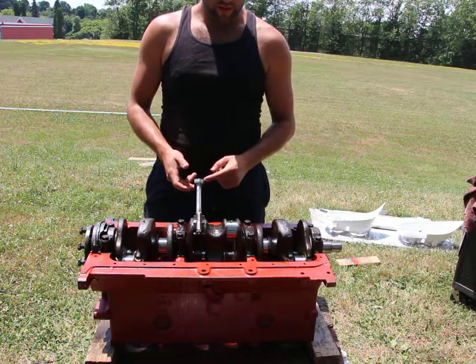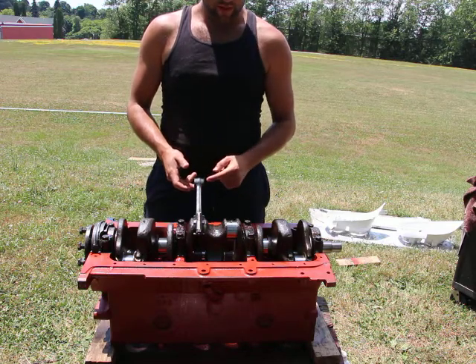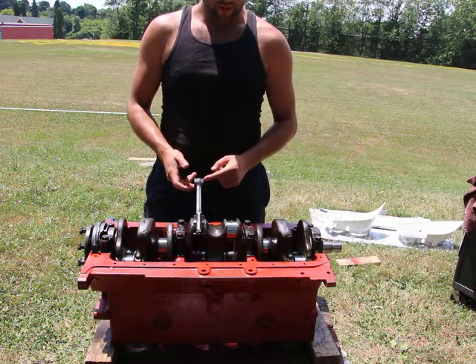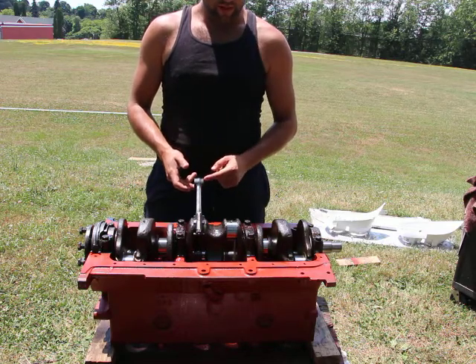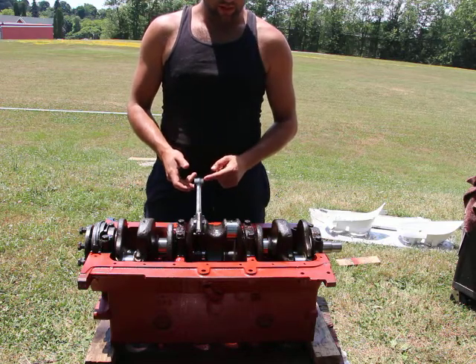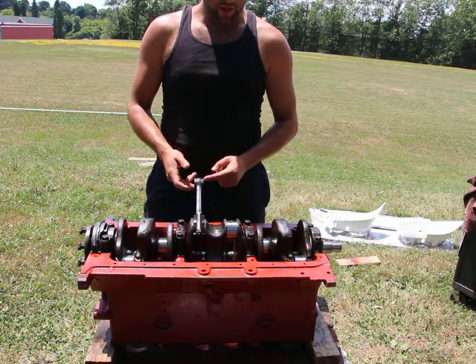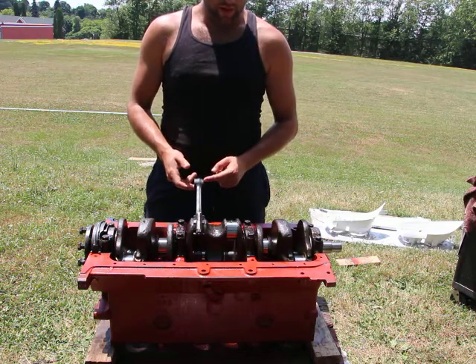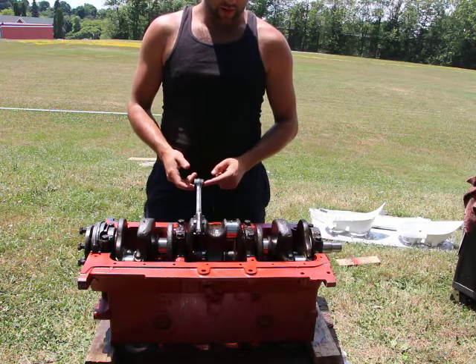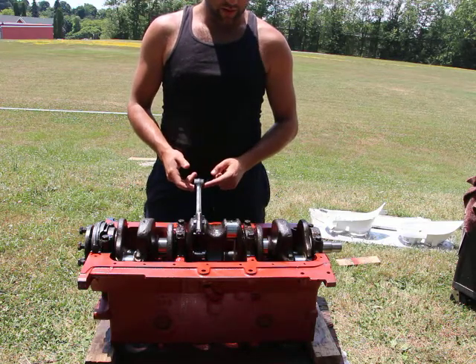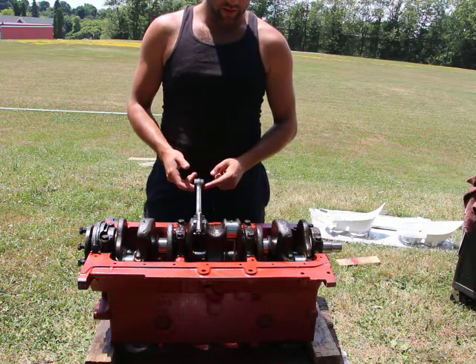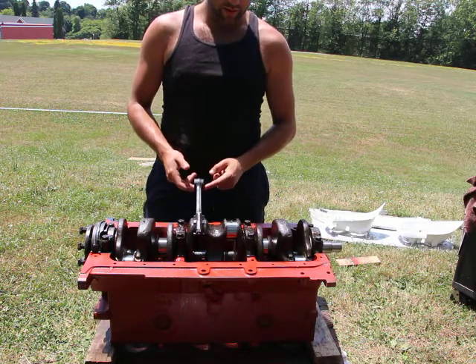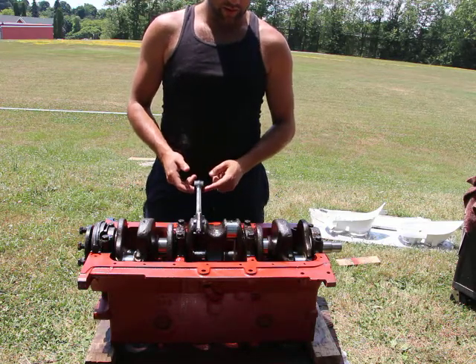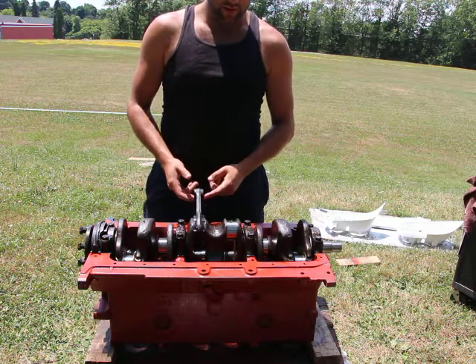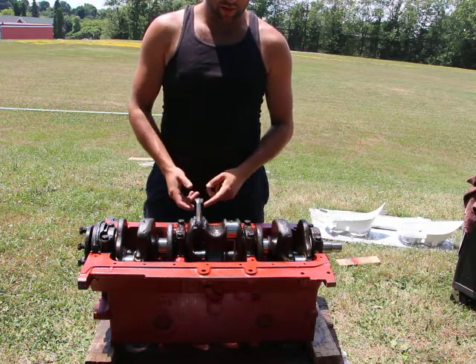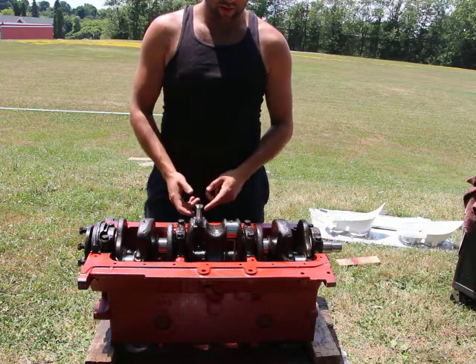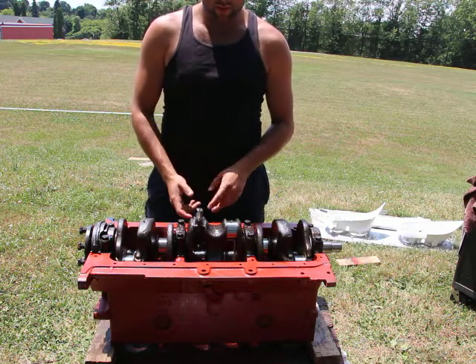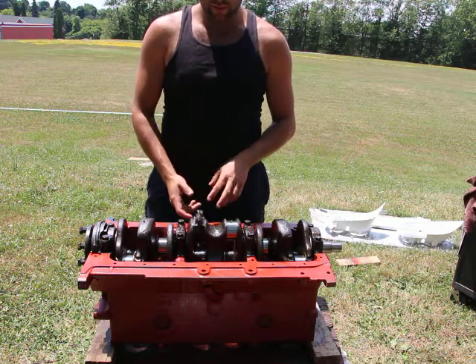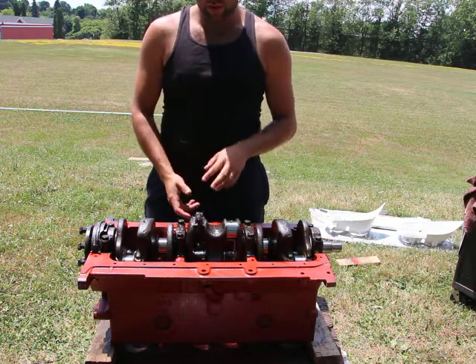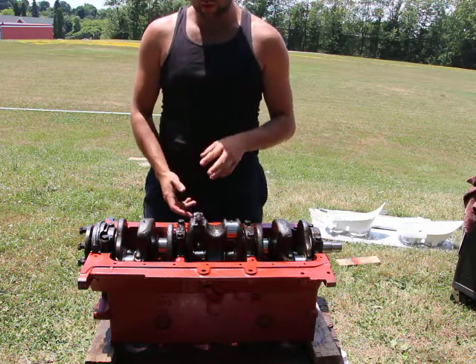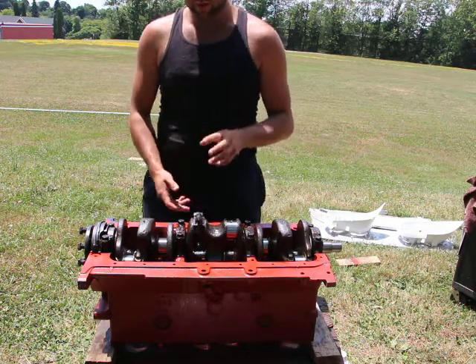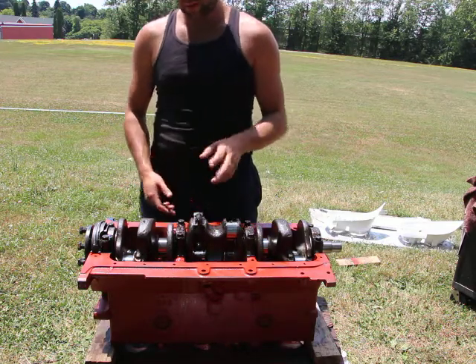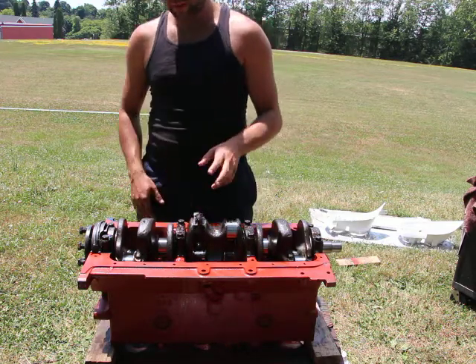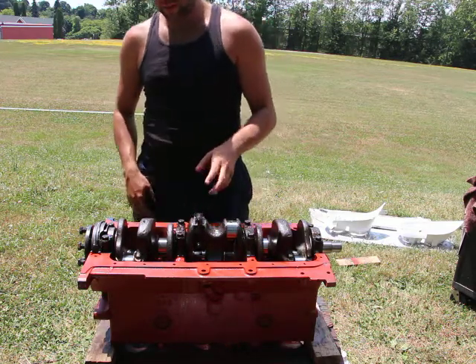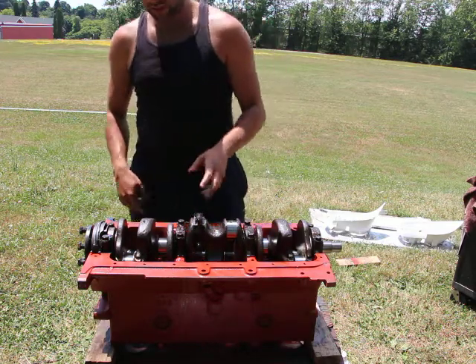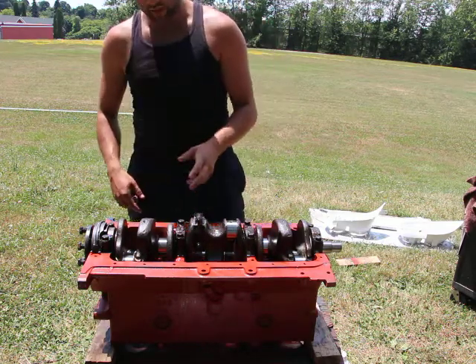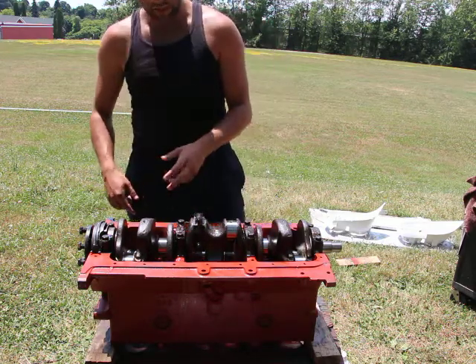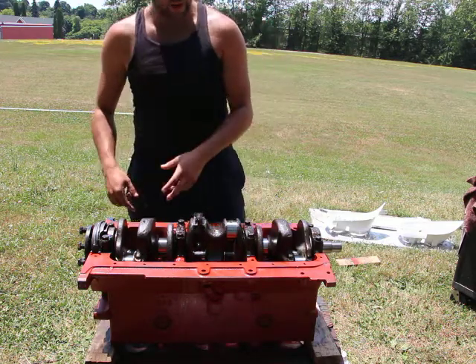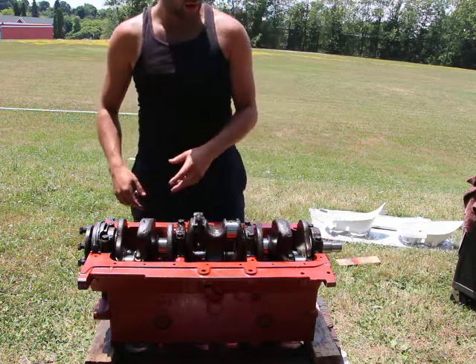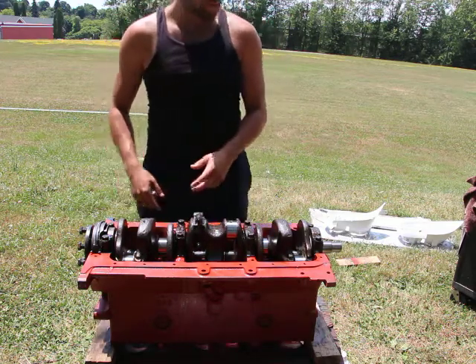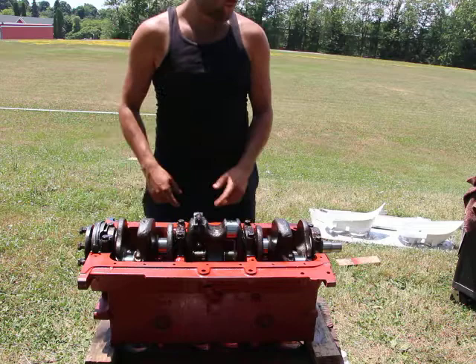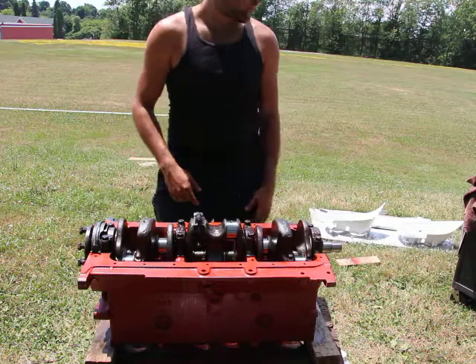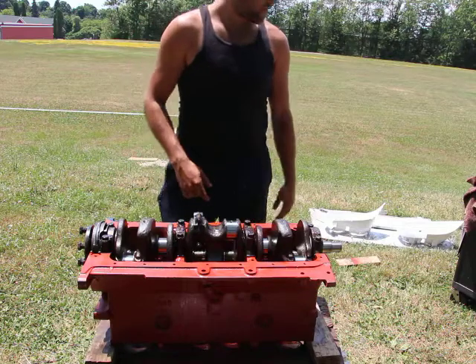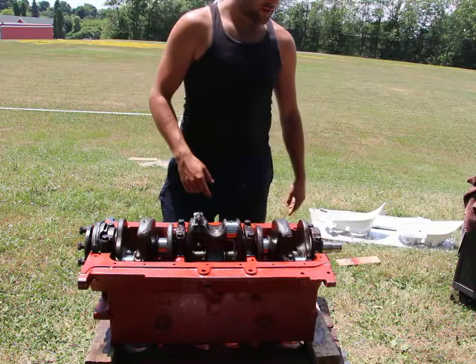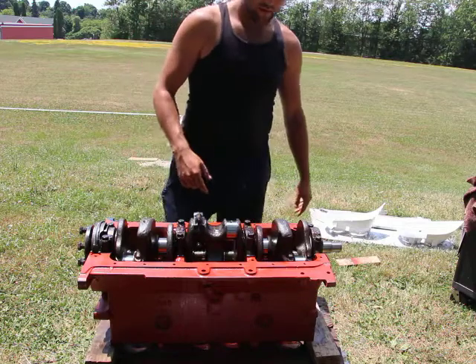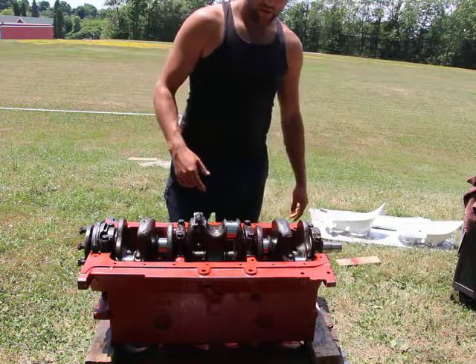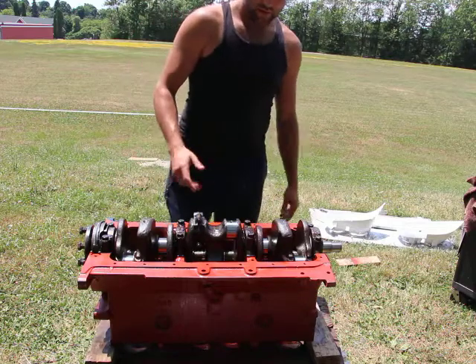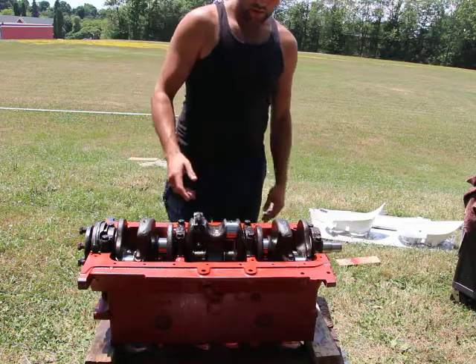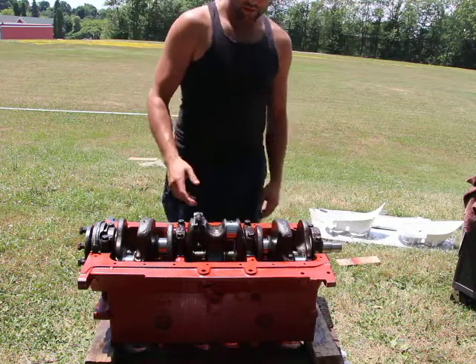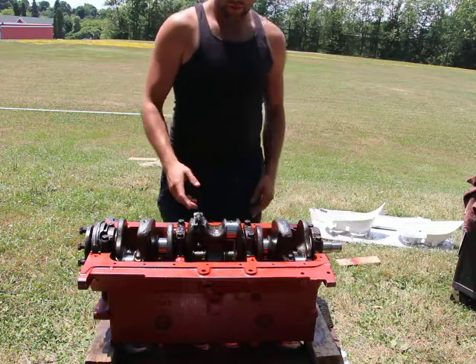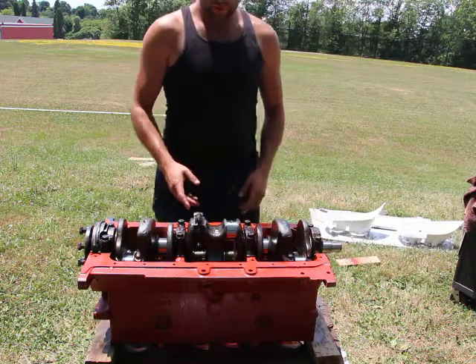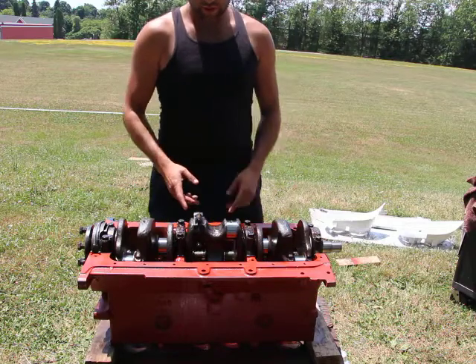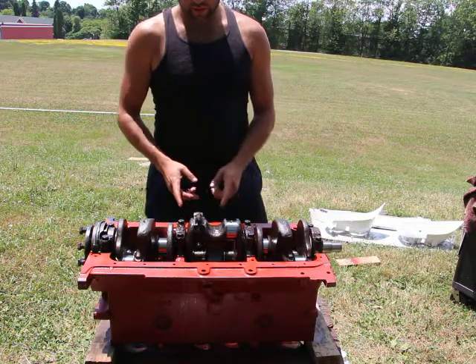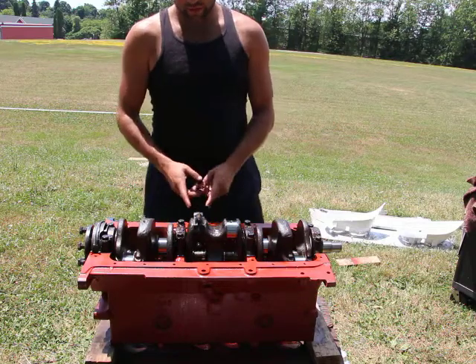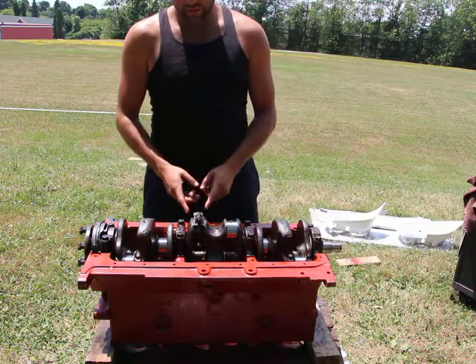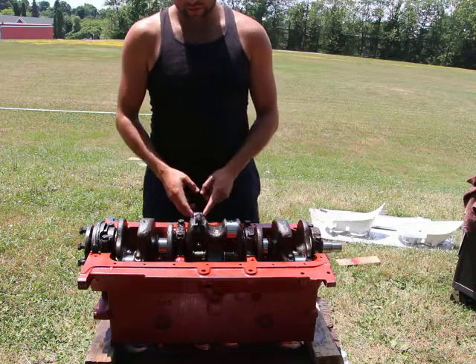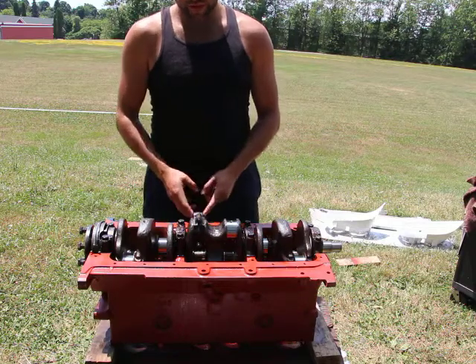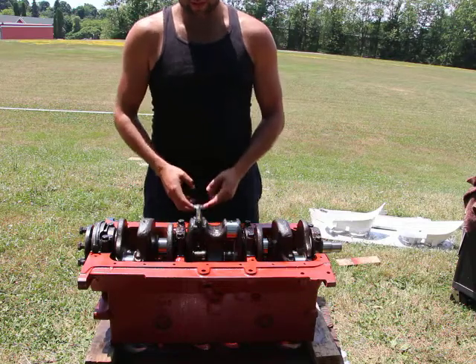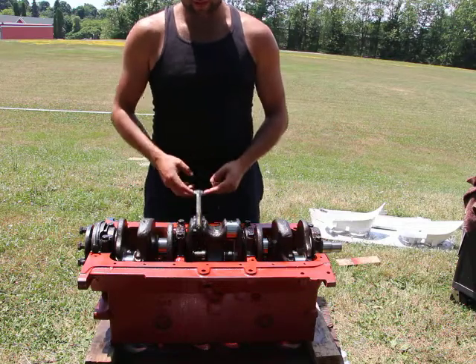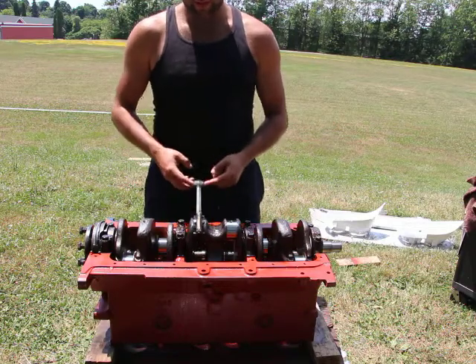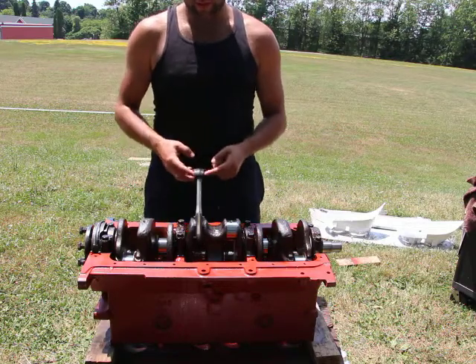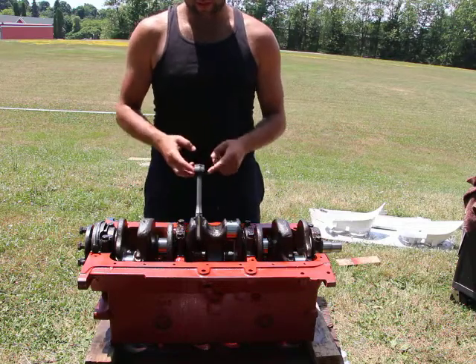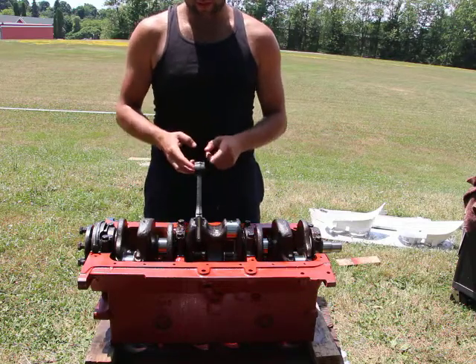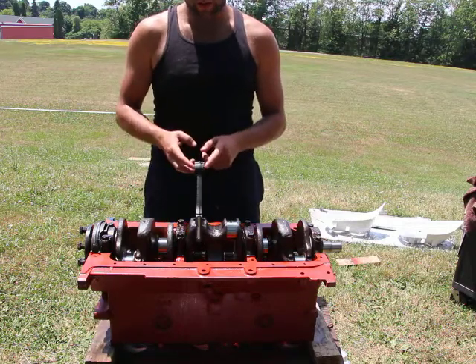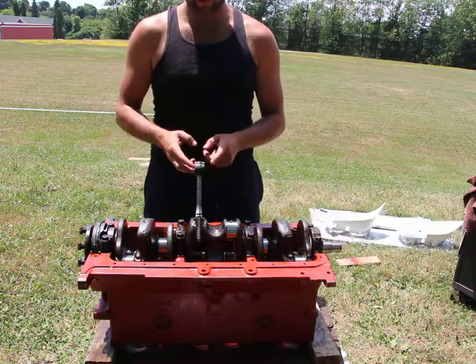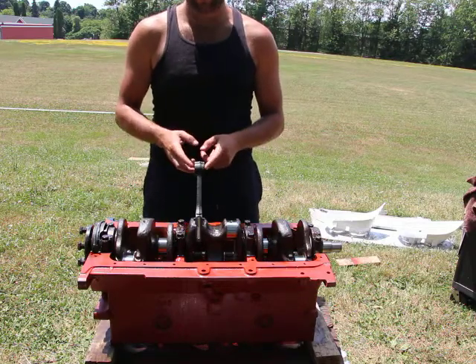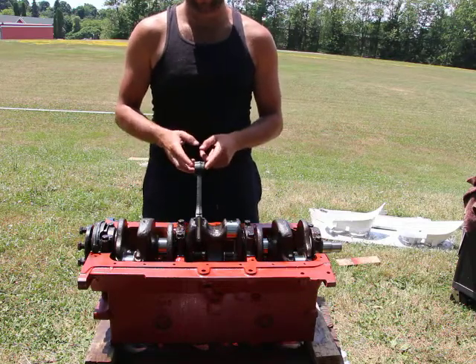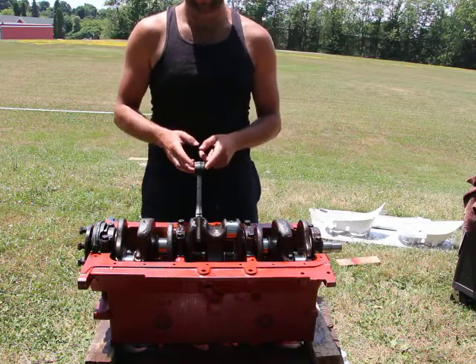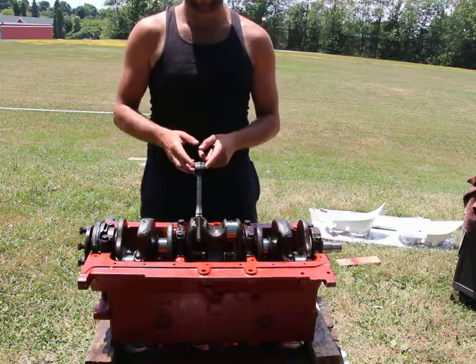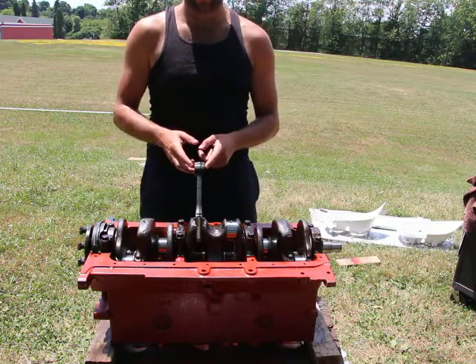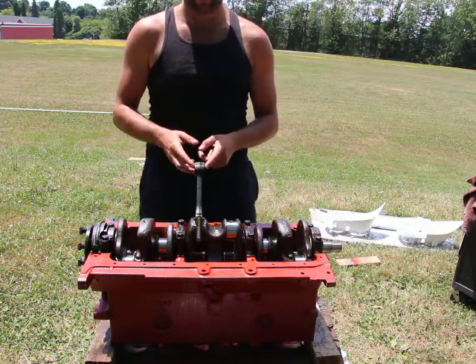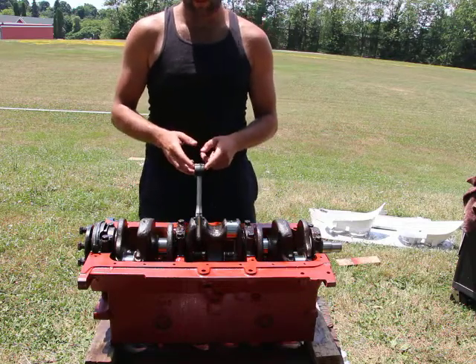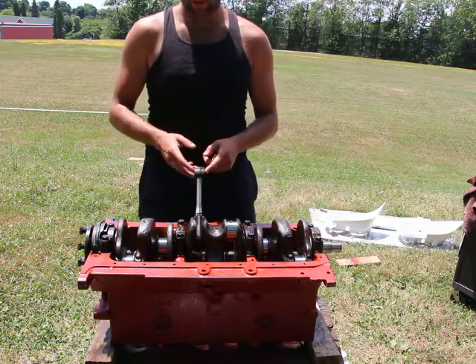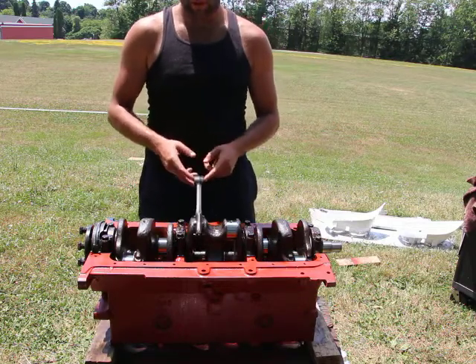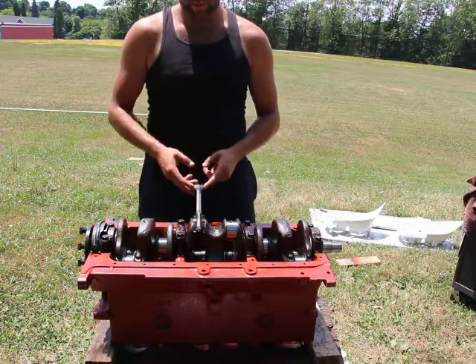That's why the earlier model pistons that I have are unfortunately too narrow at the top, so I cannot use them.